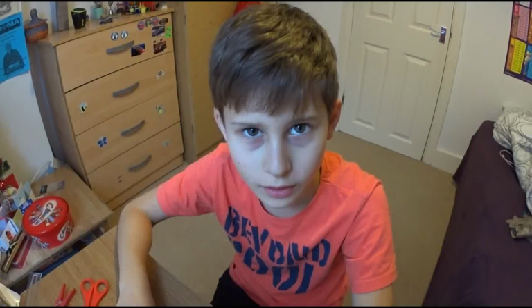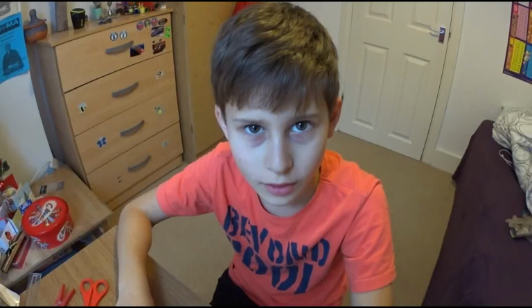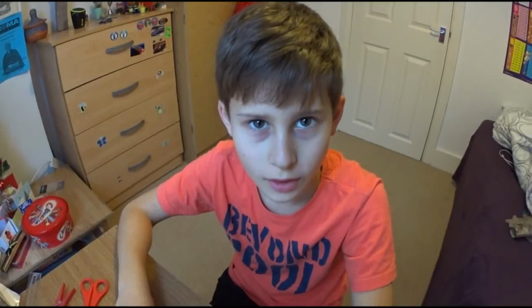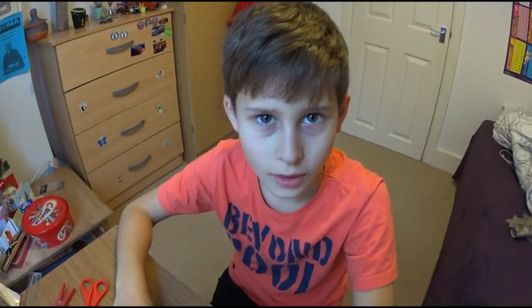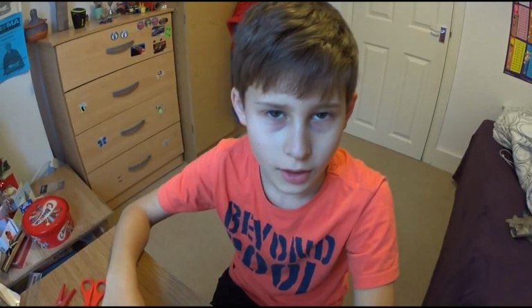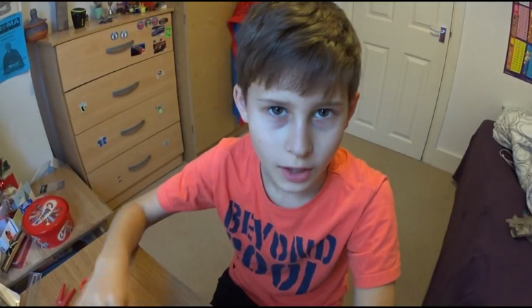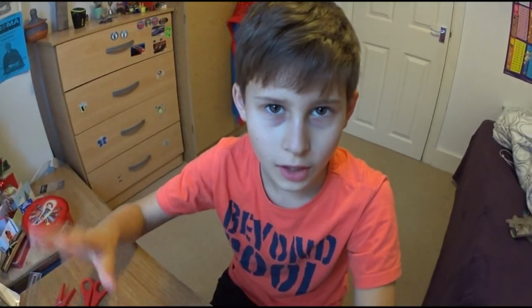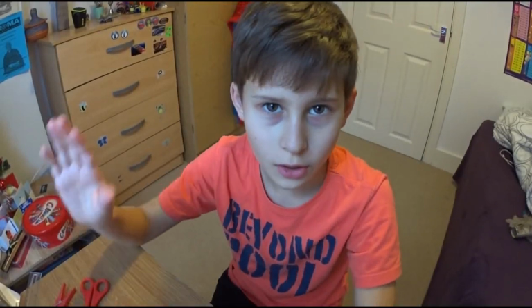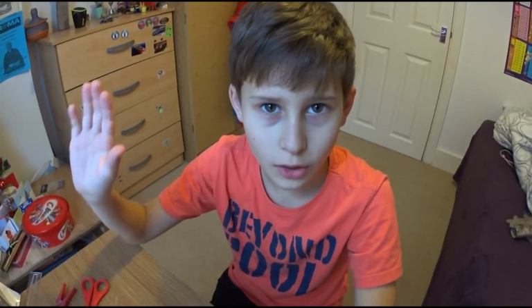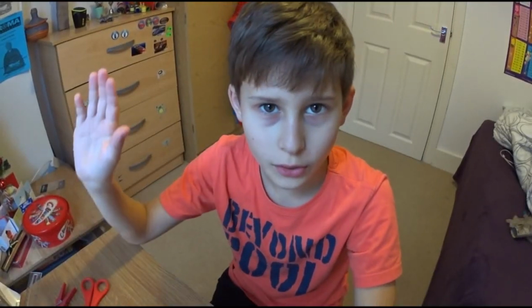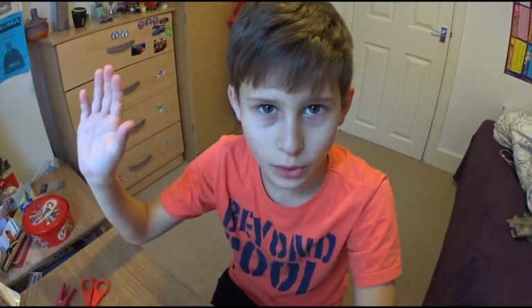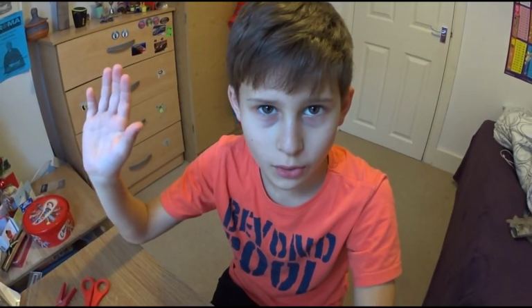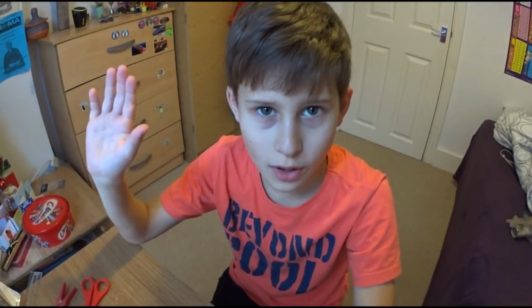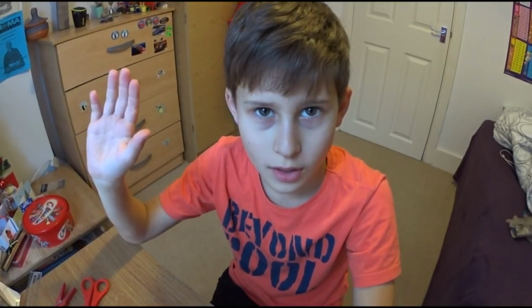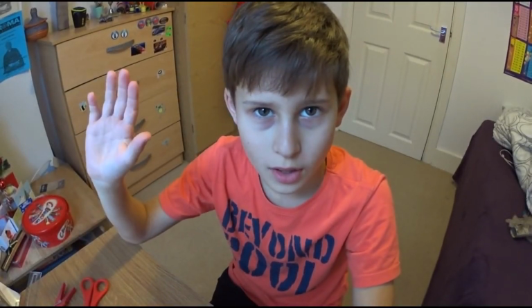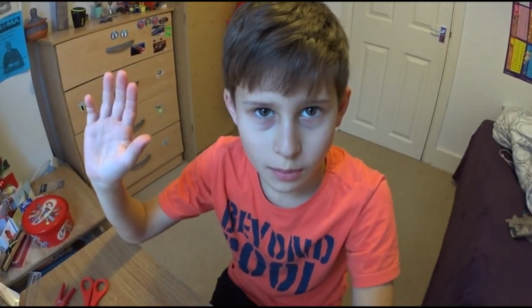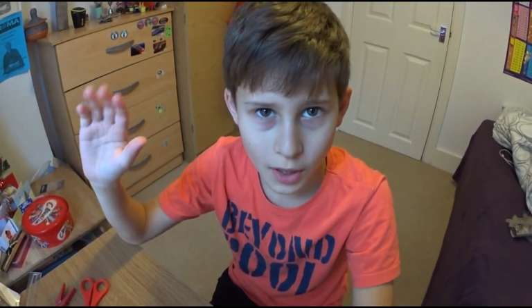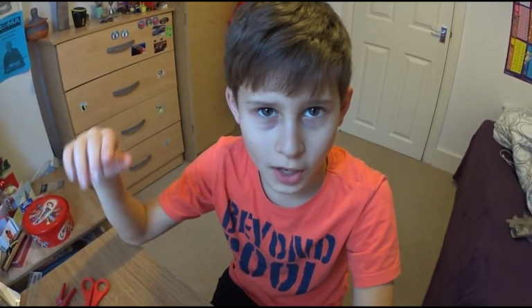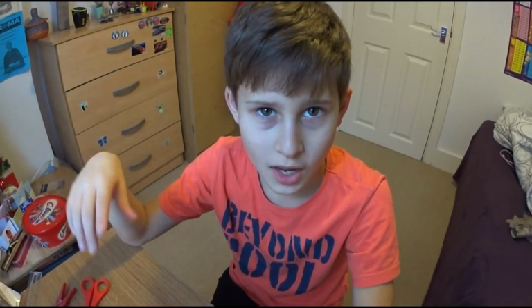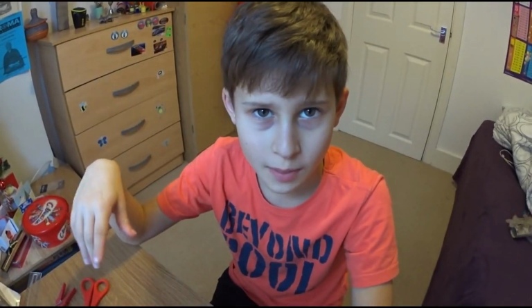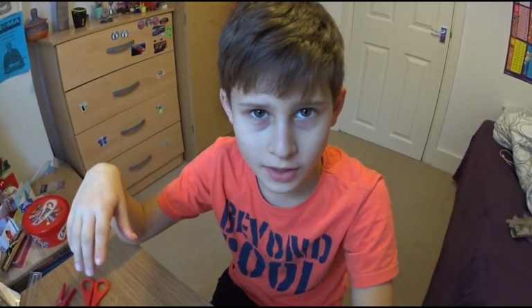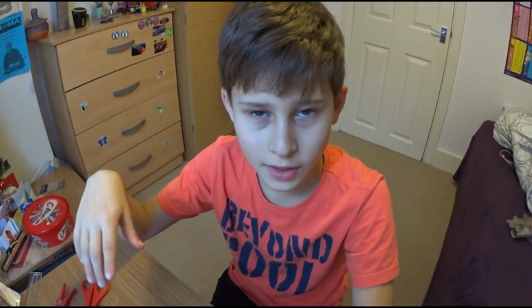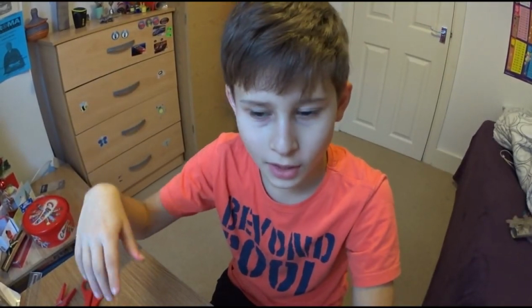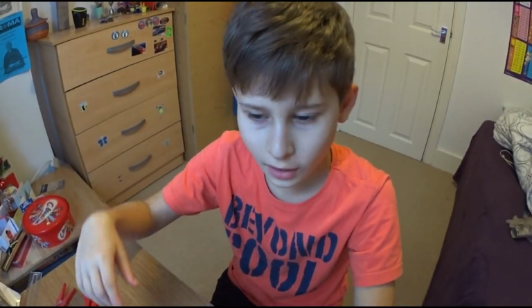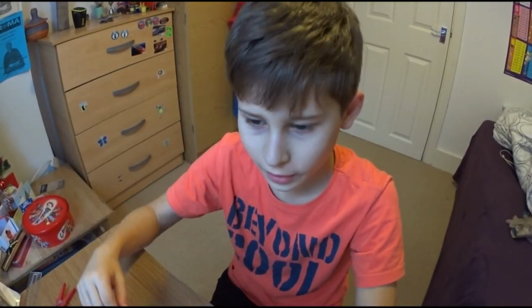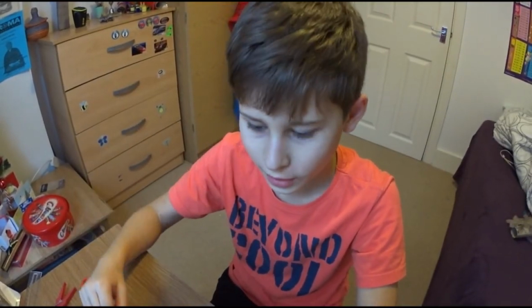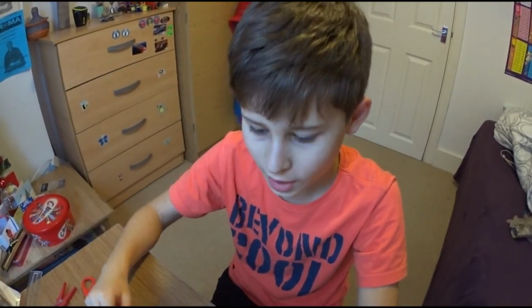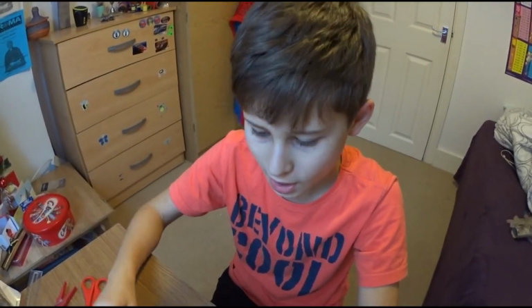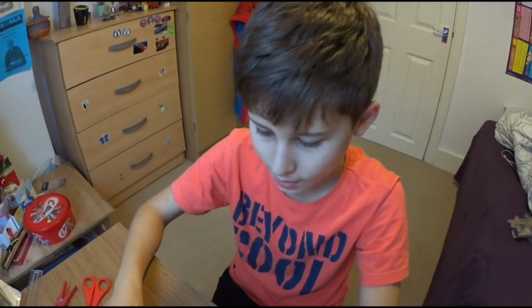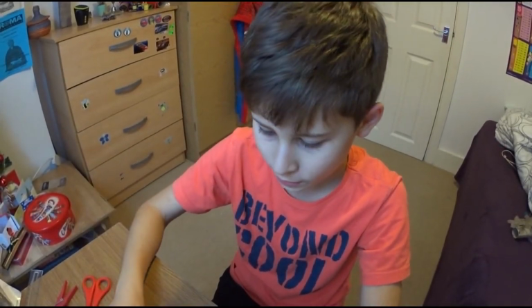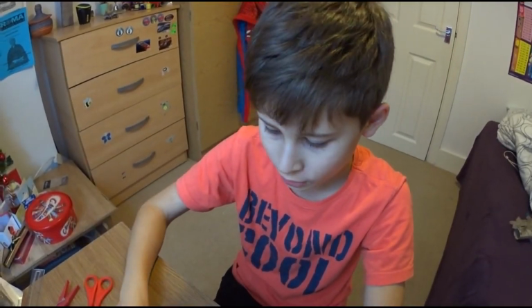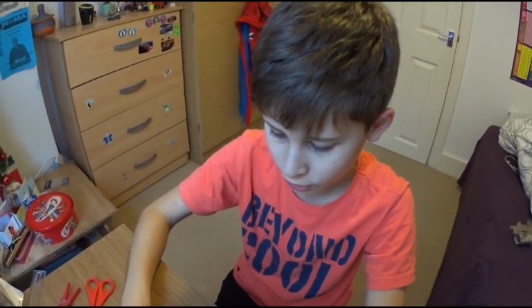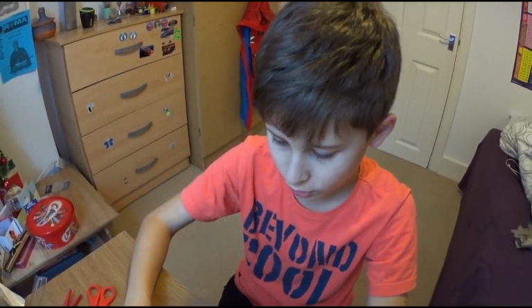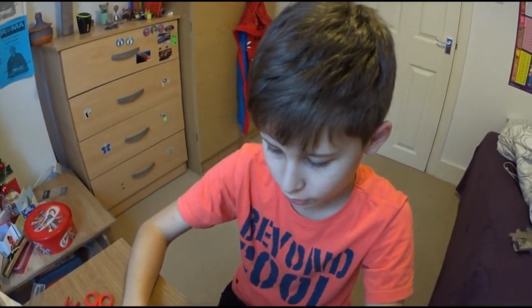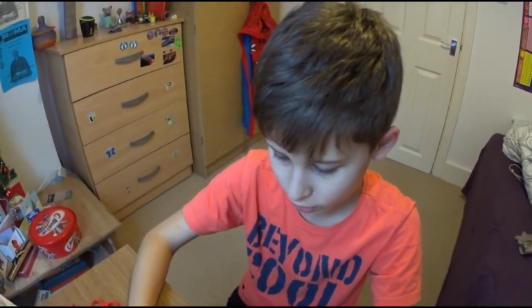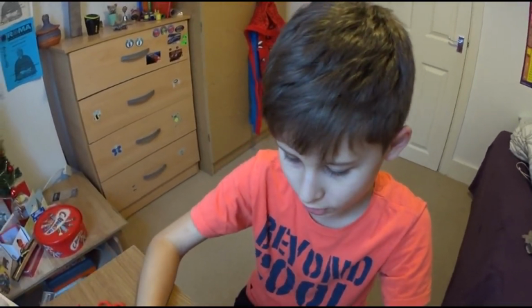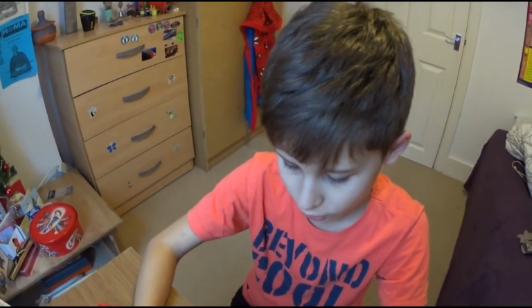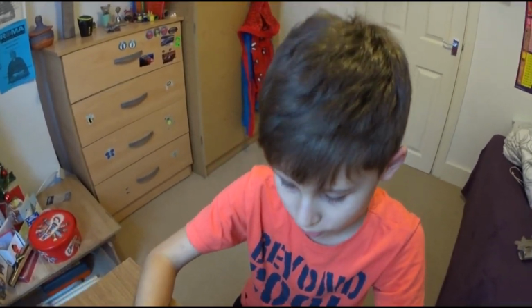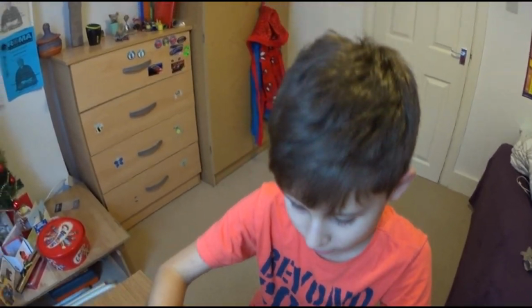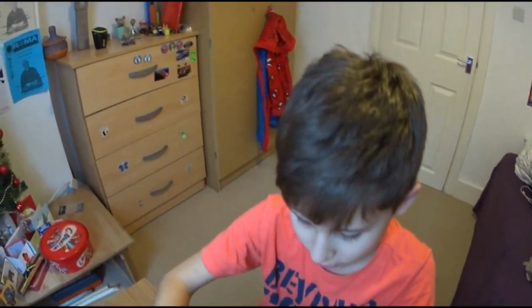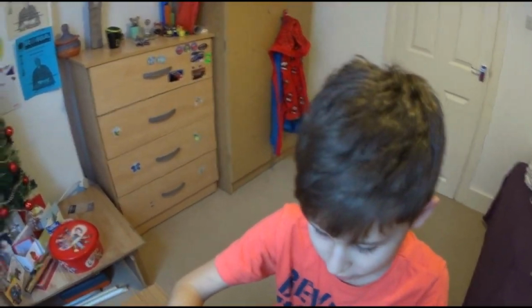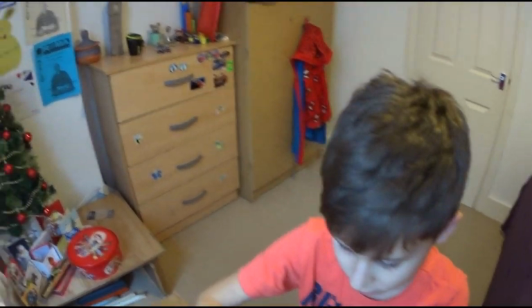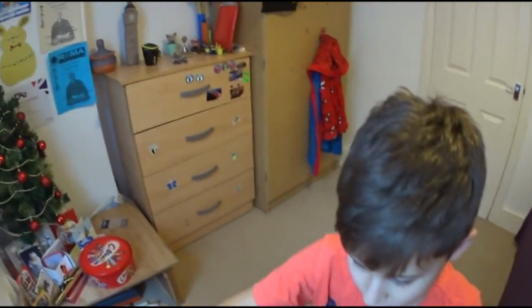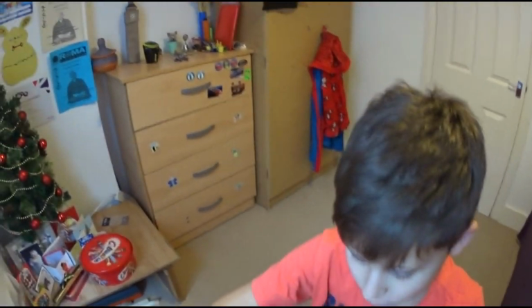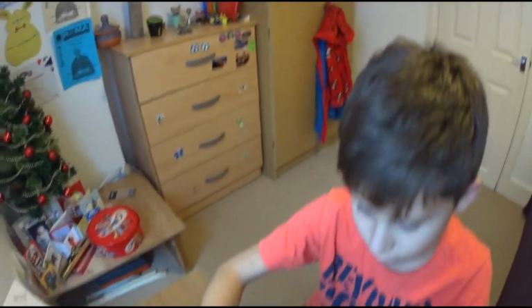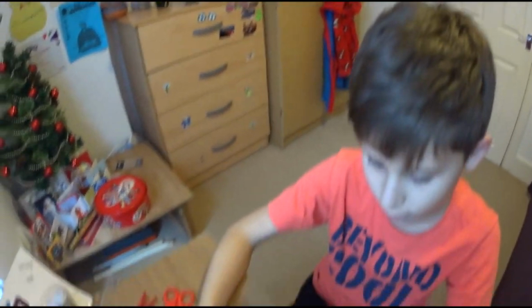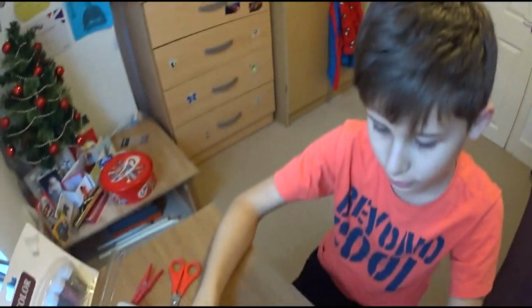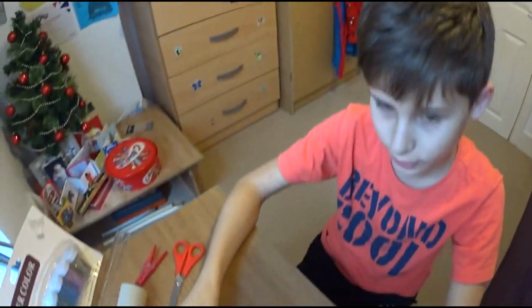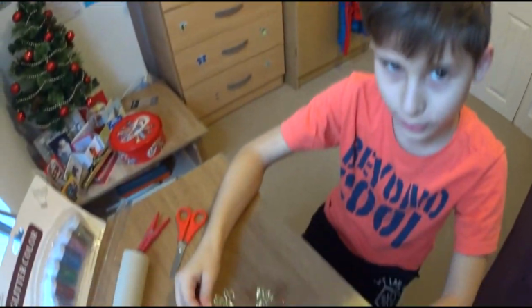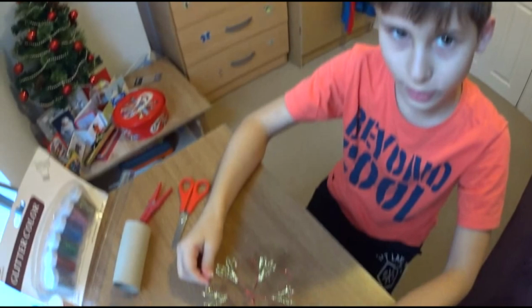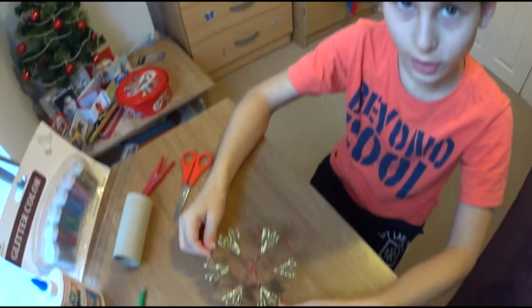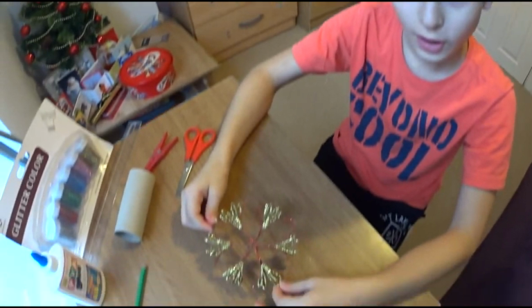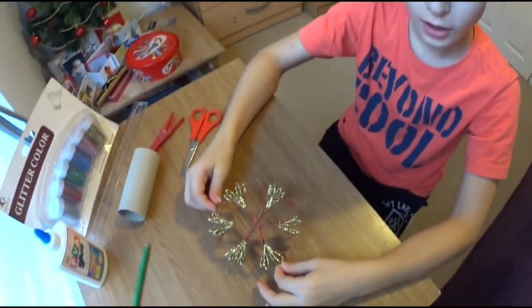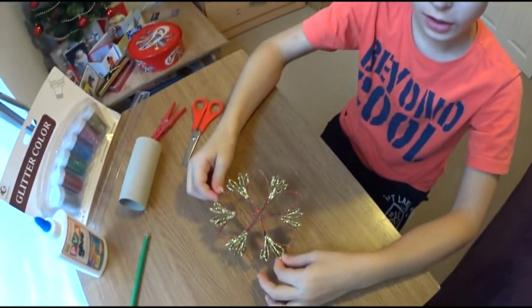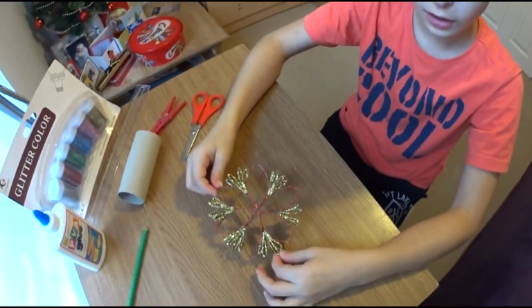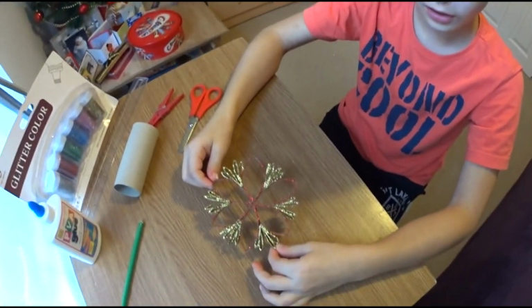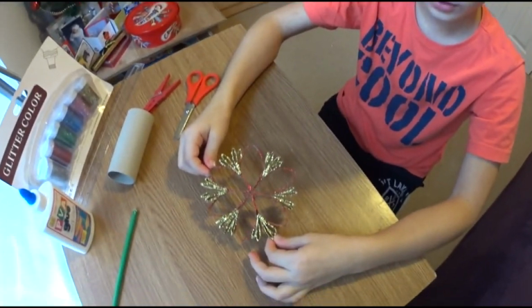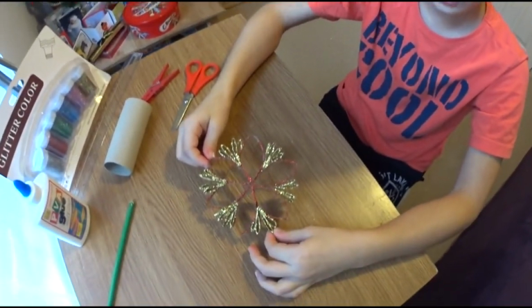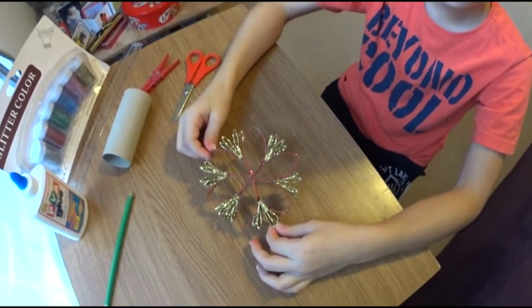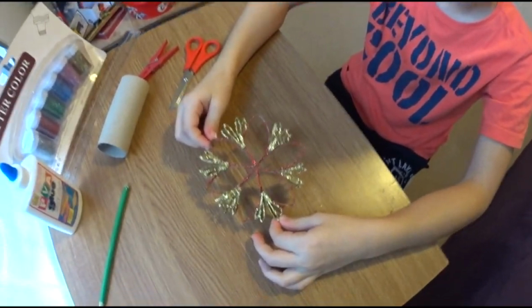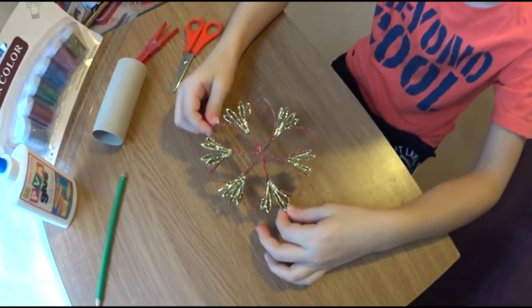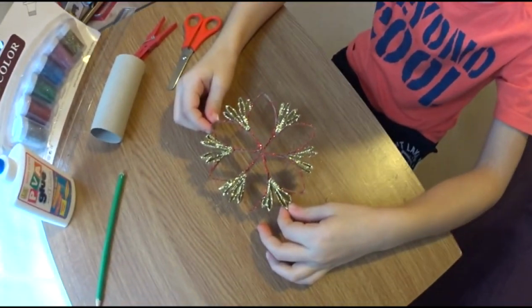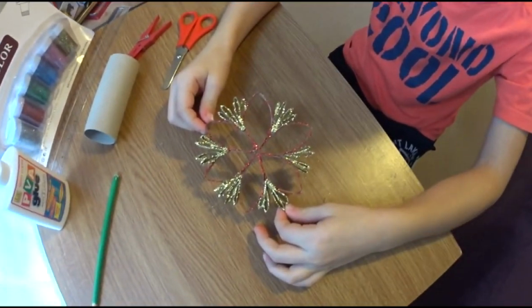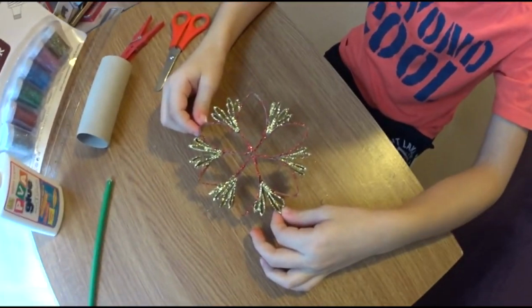Hello everyone, my name is Ilya. I'm going to show you how to make this cute little snowflake.